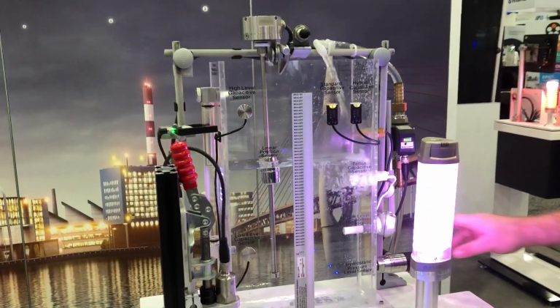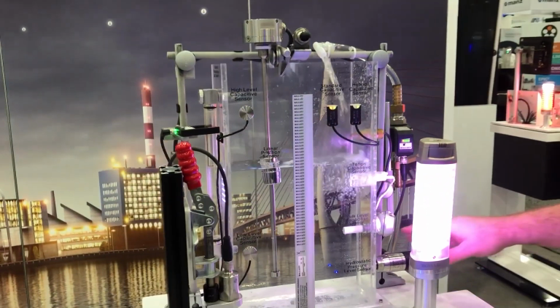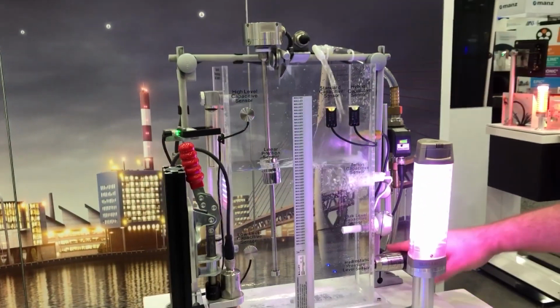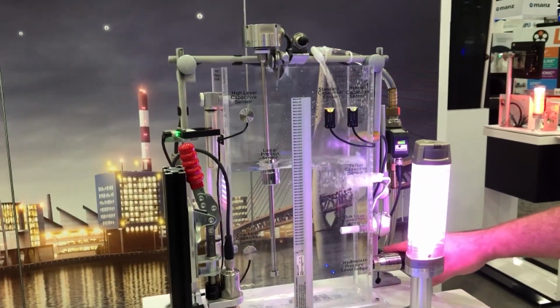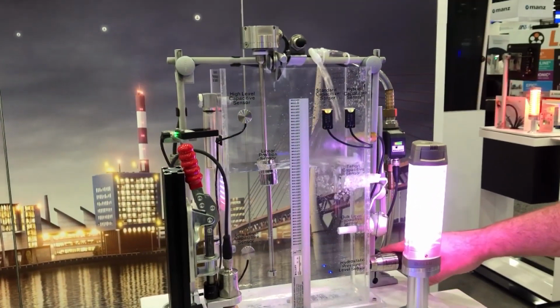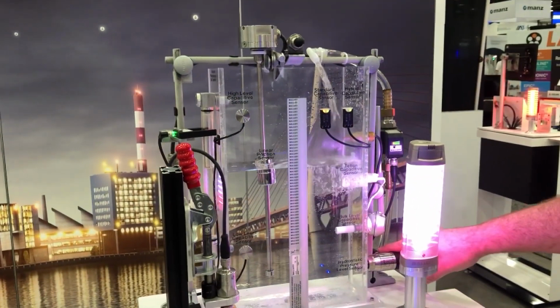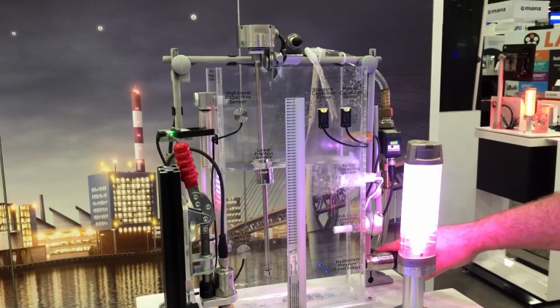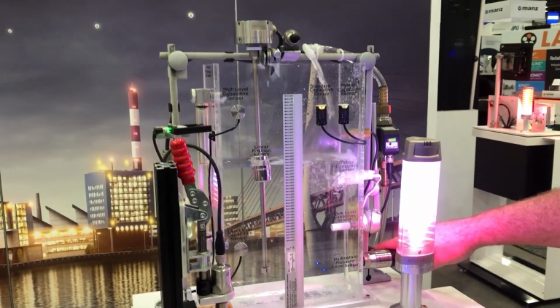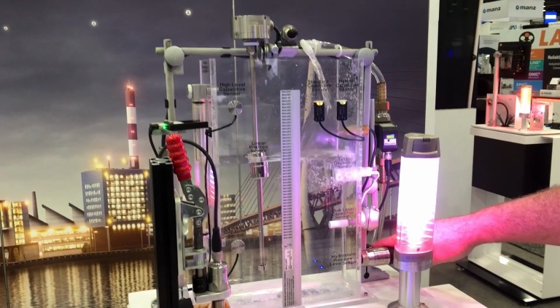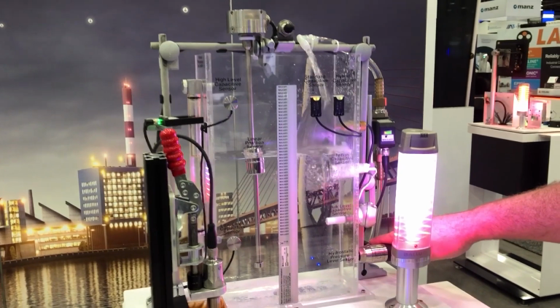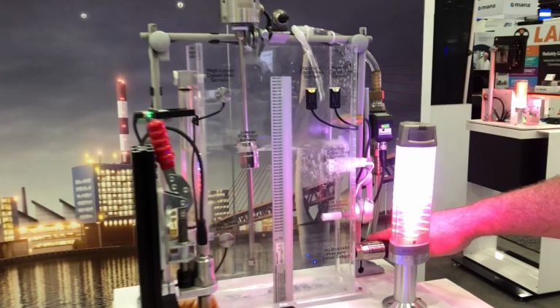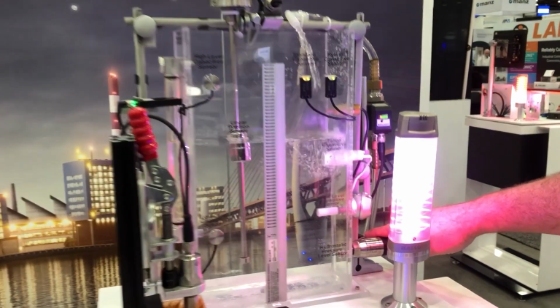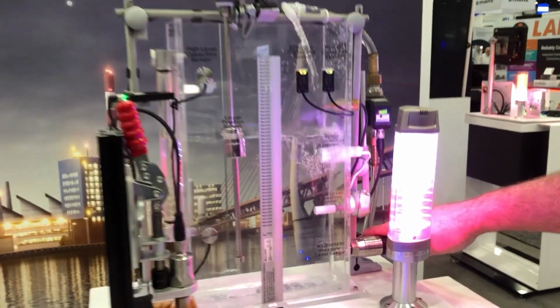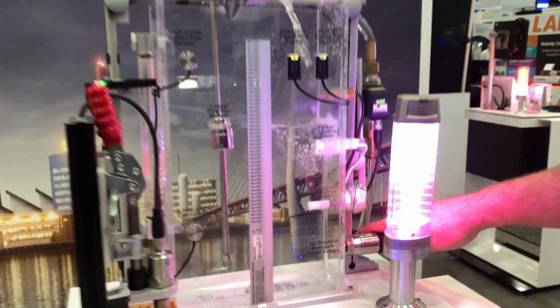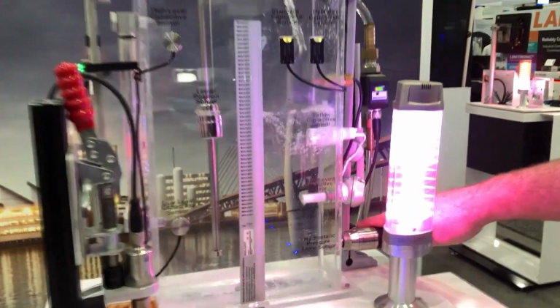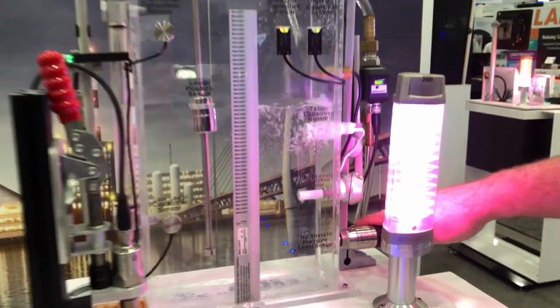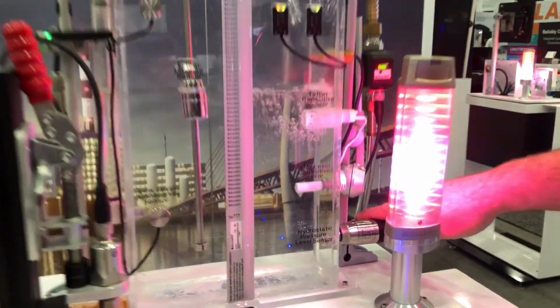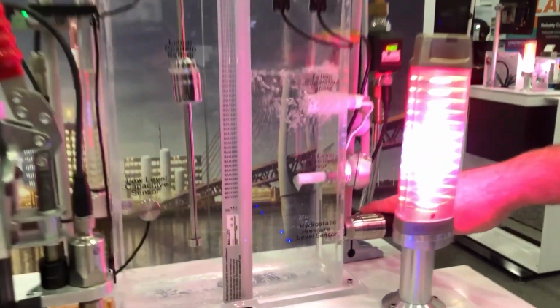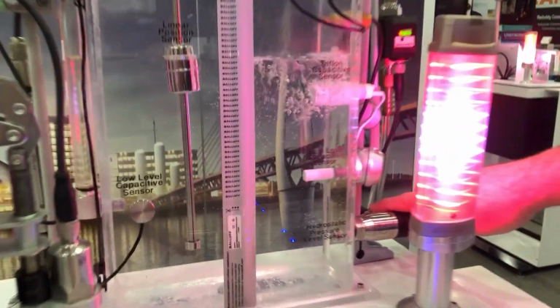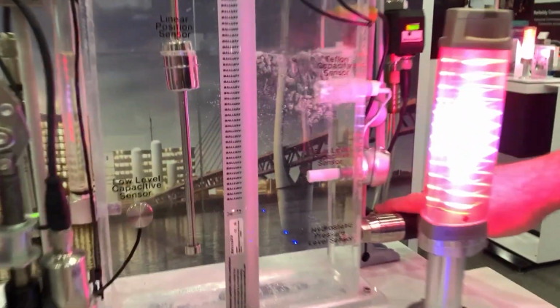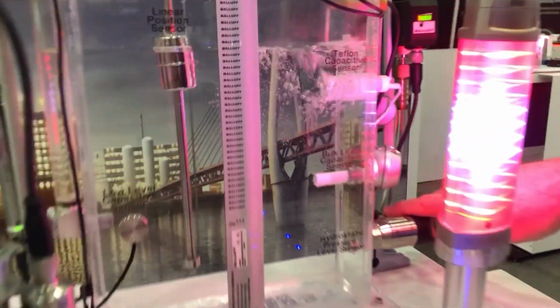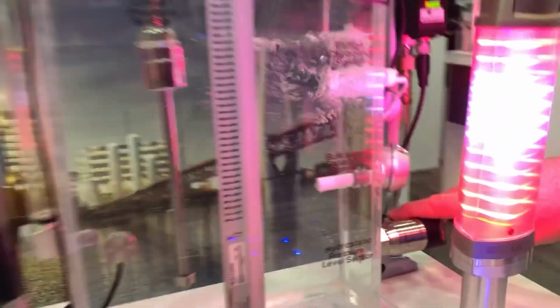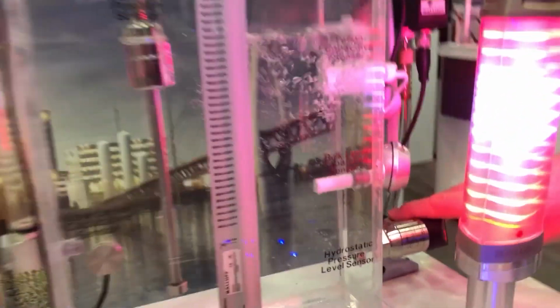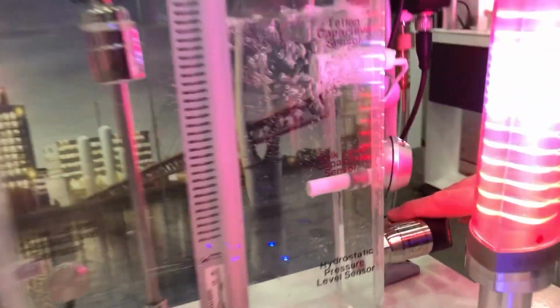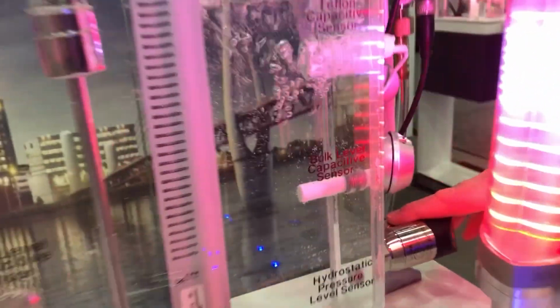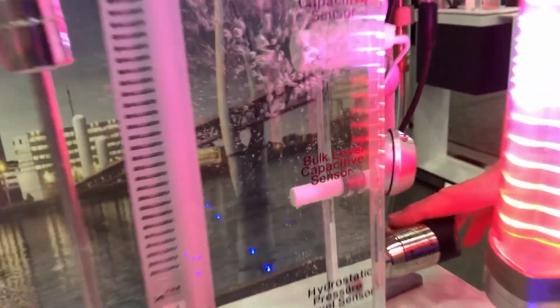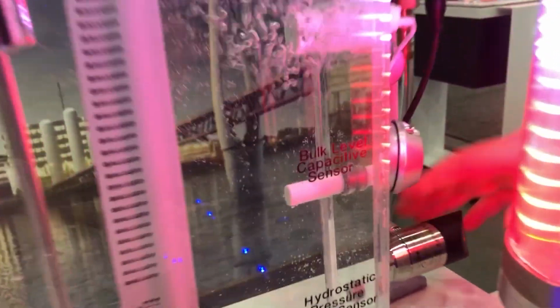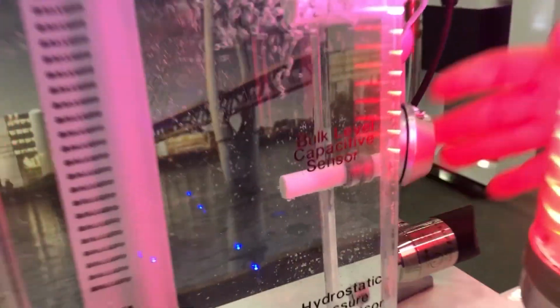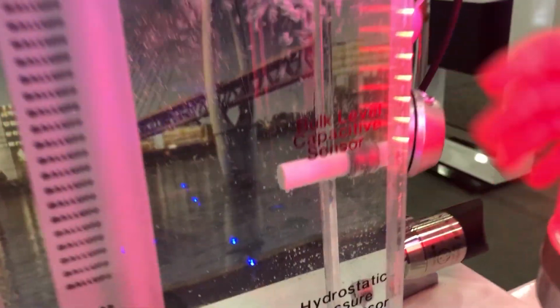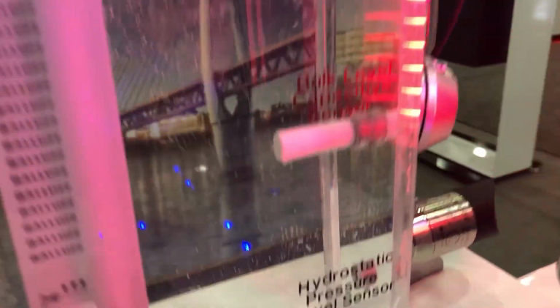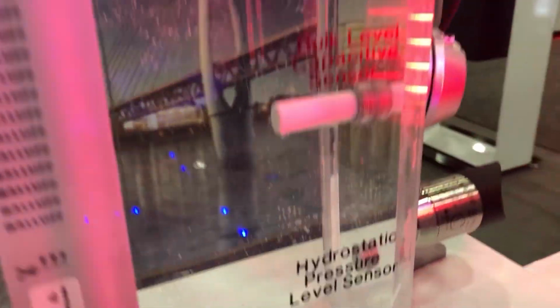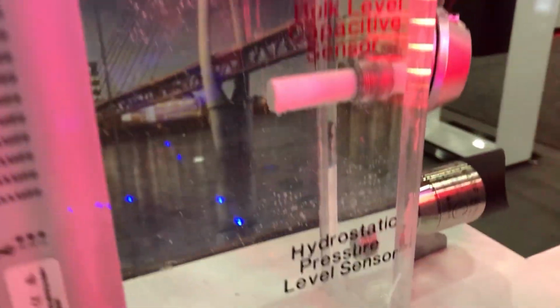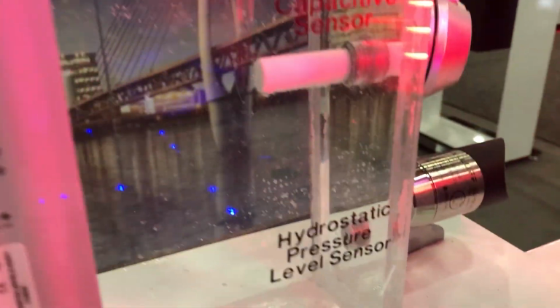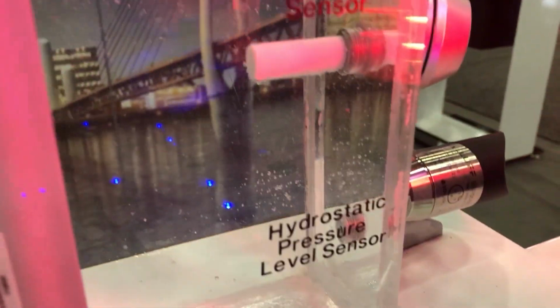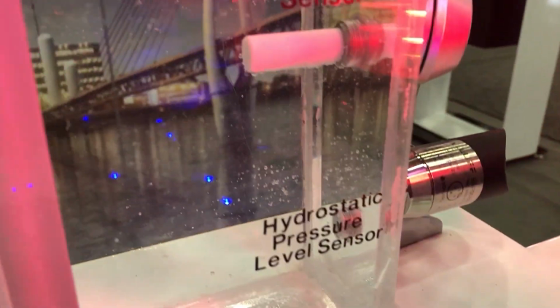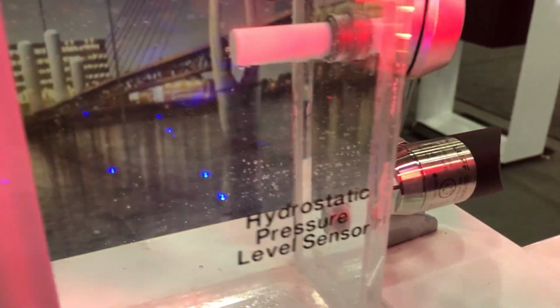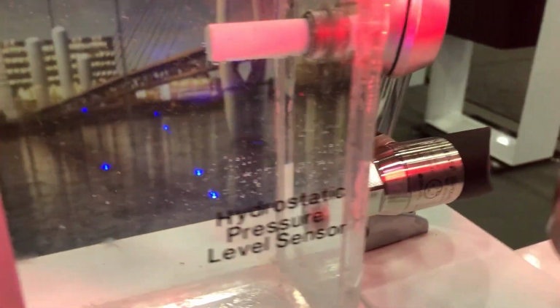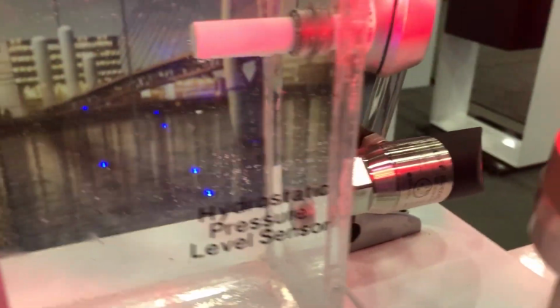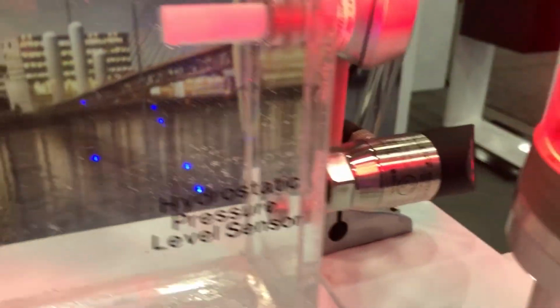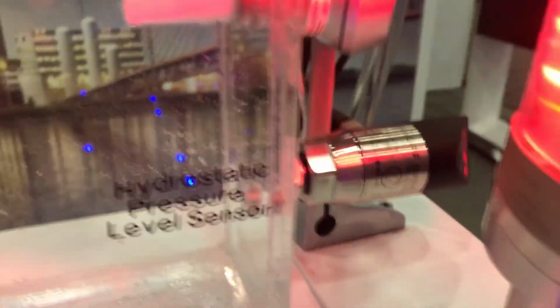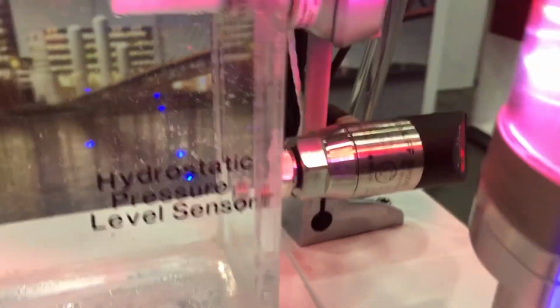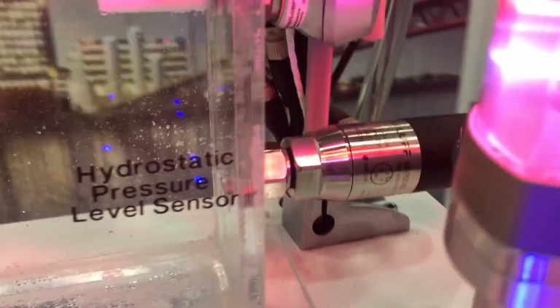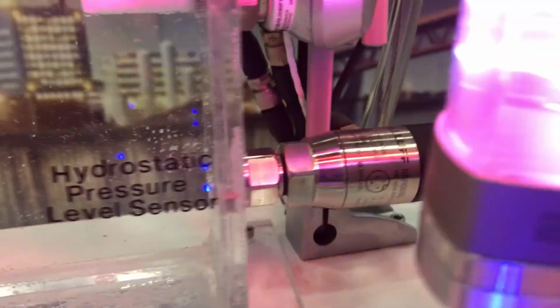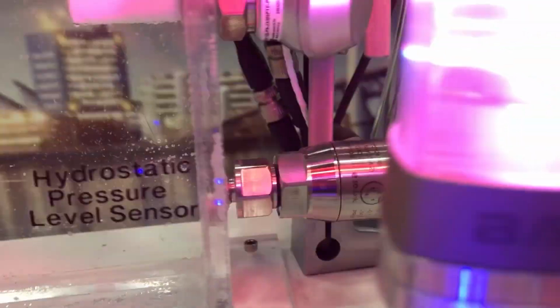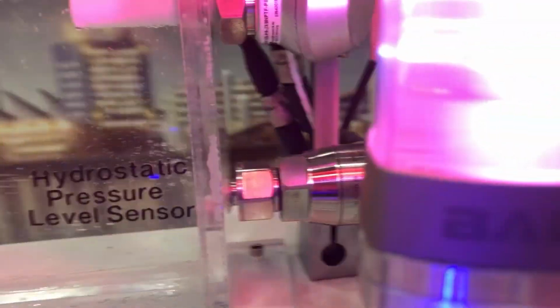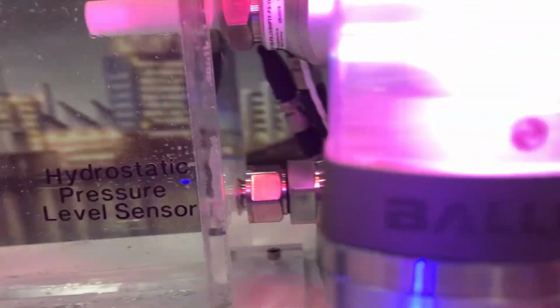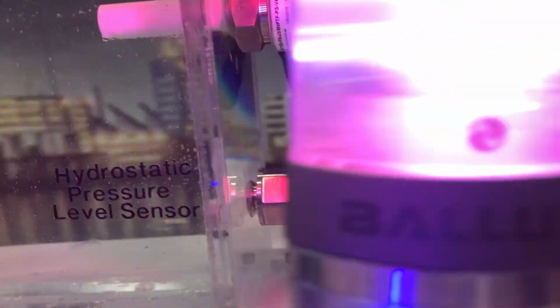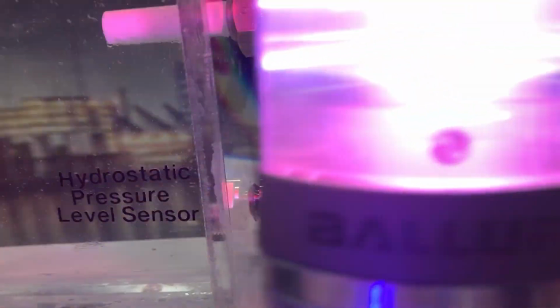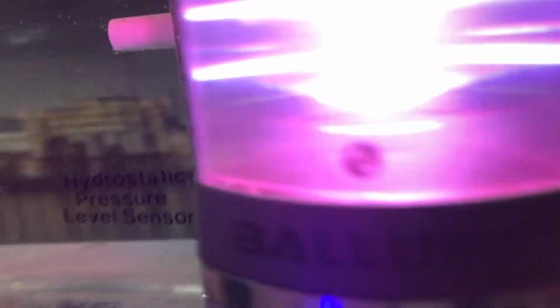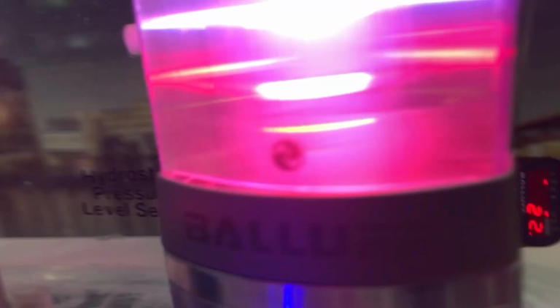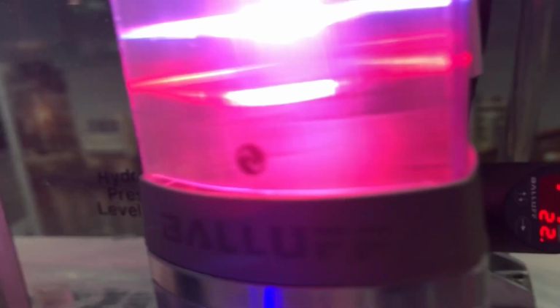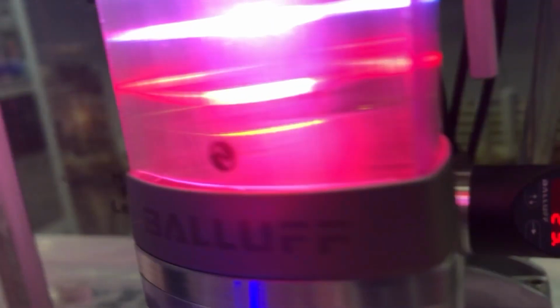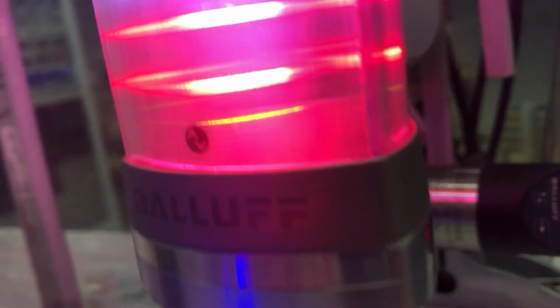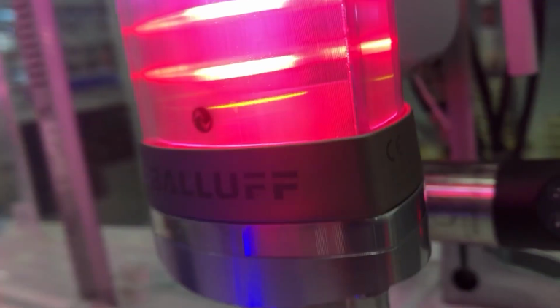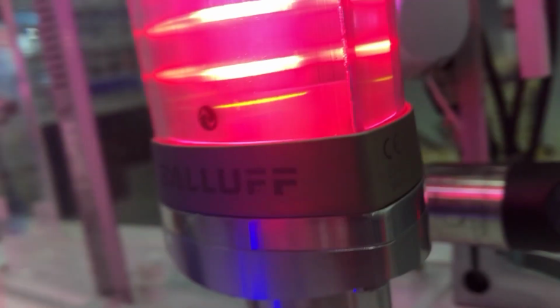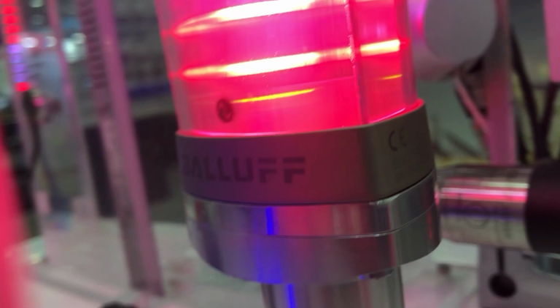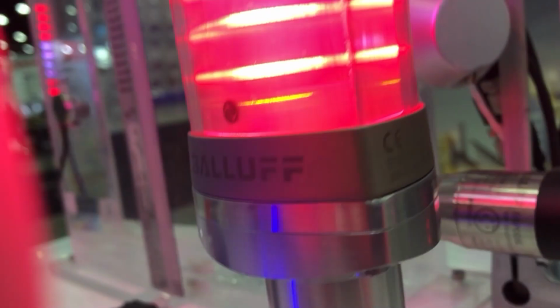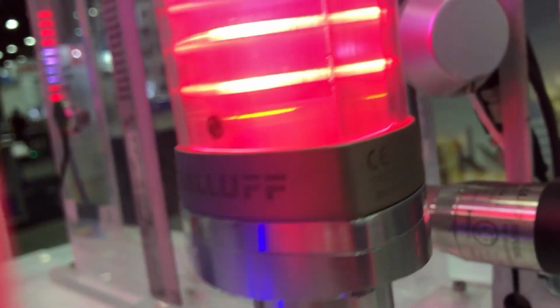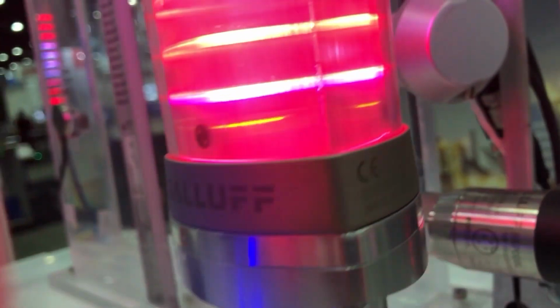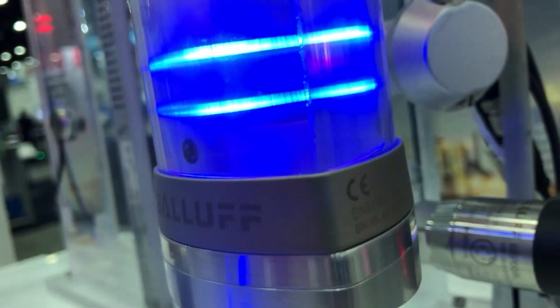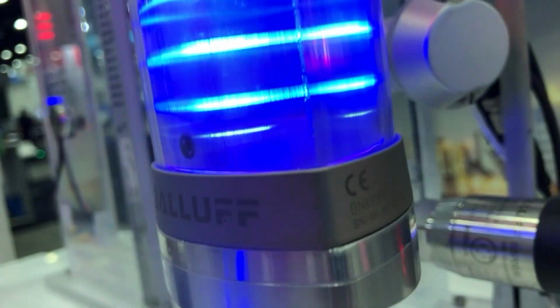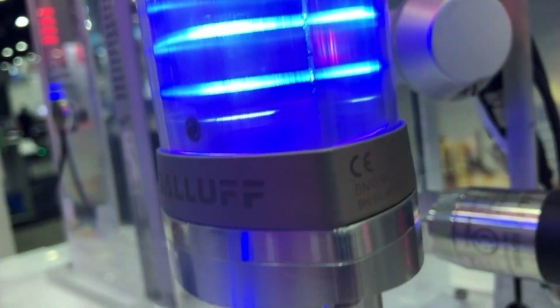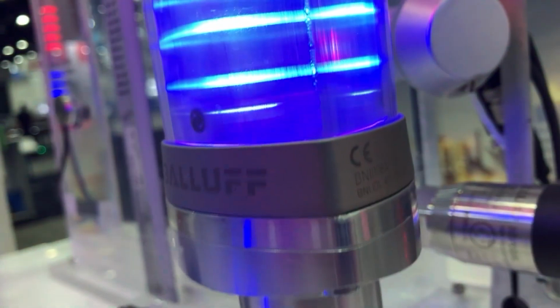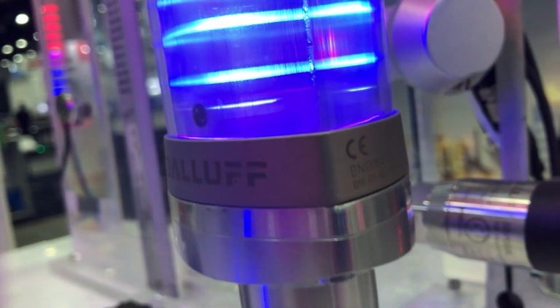At the bottom we have a pressure switch. We can tell how much water is in the tank based on the pressure — the weight of that water is giving us.